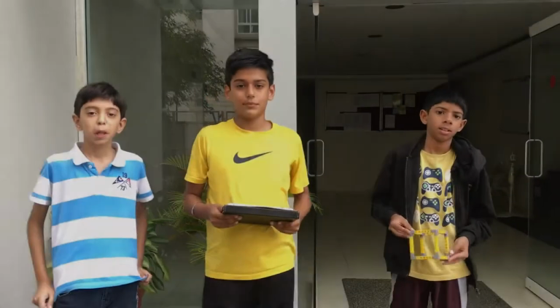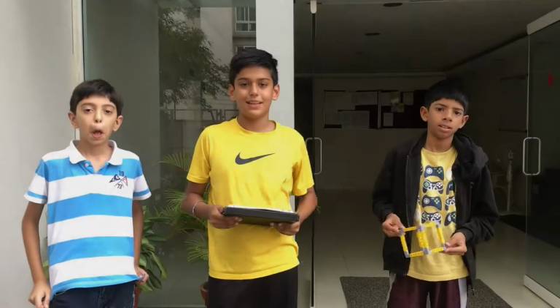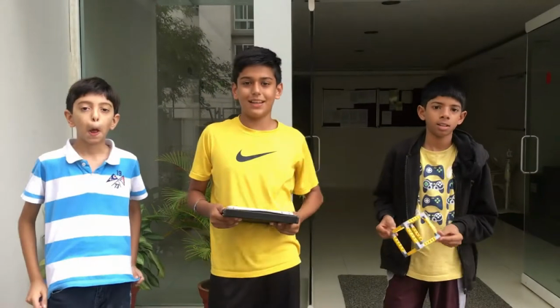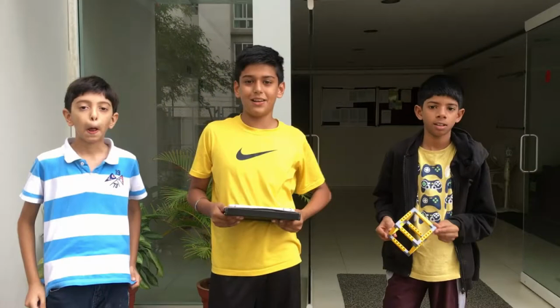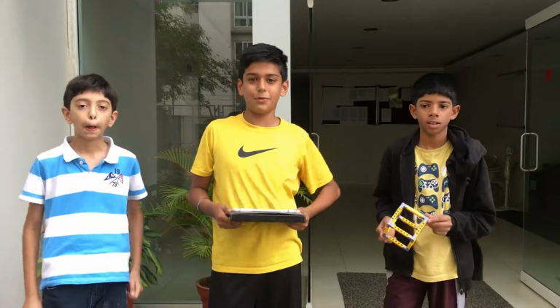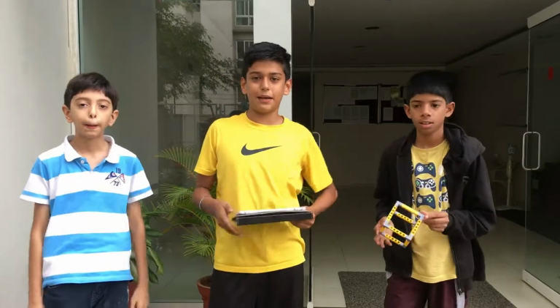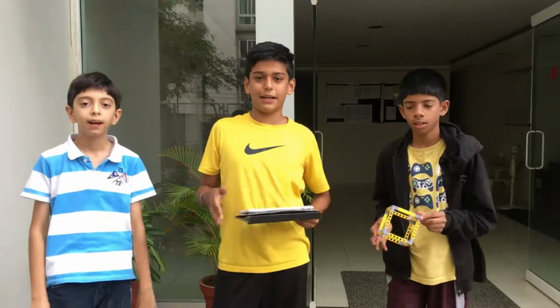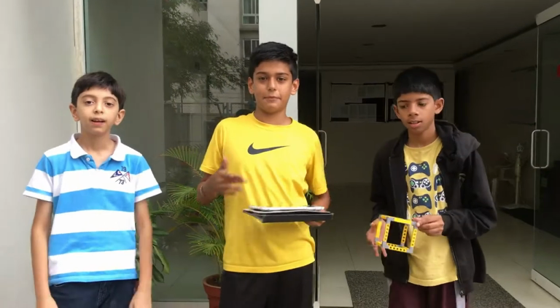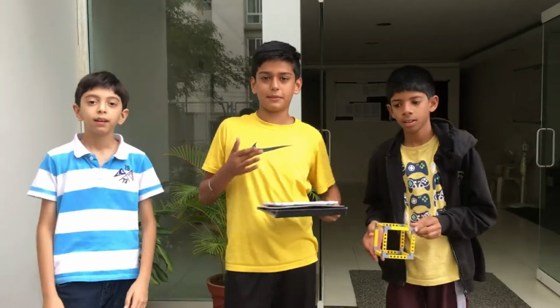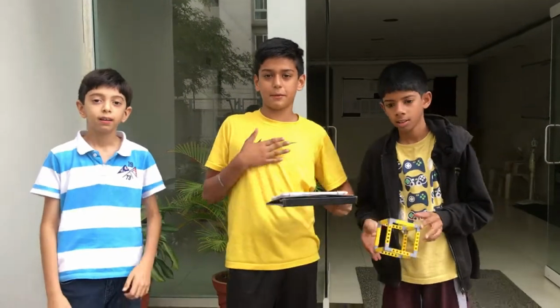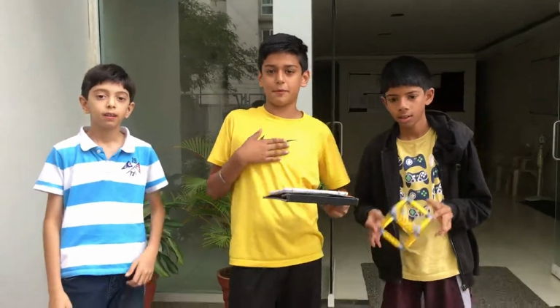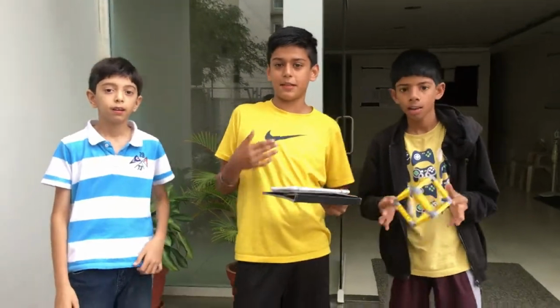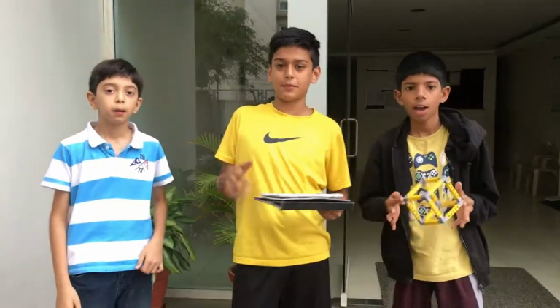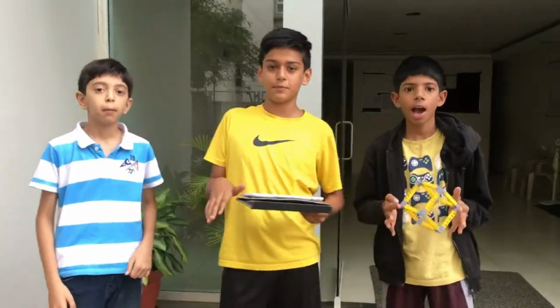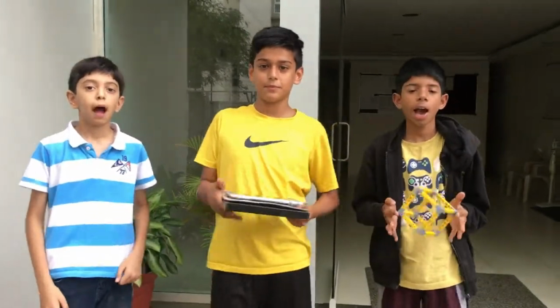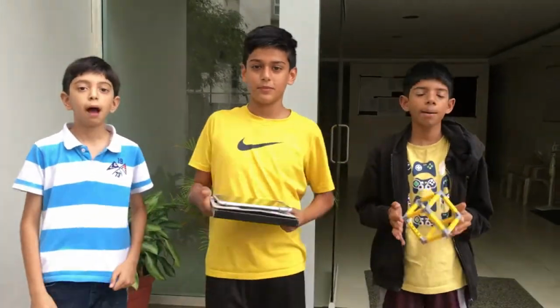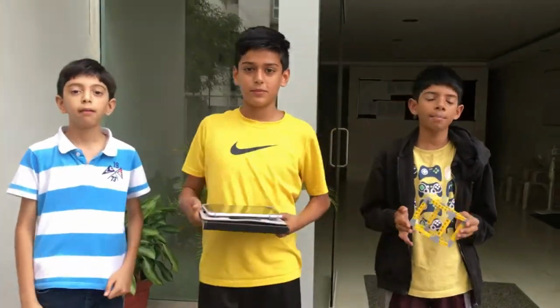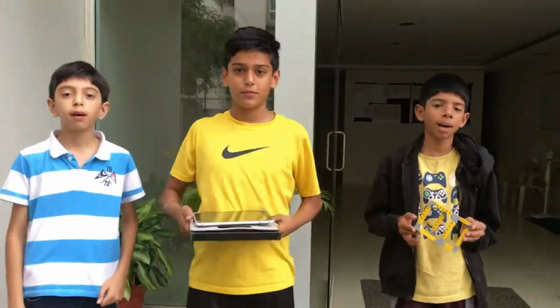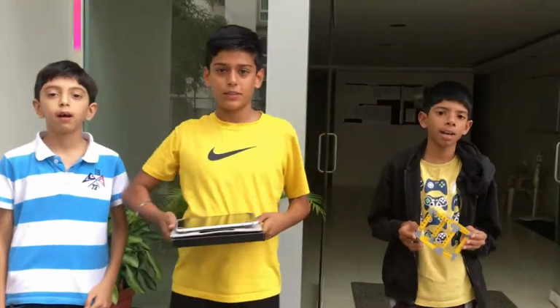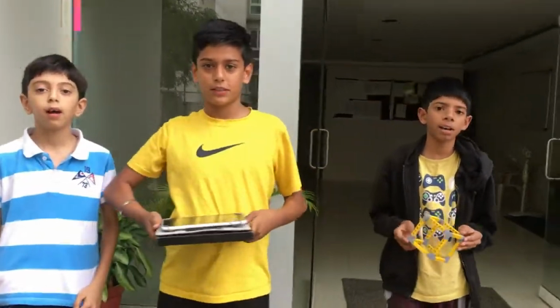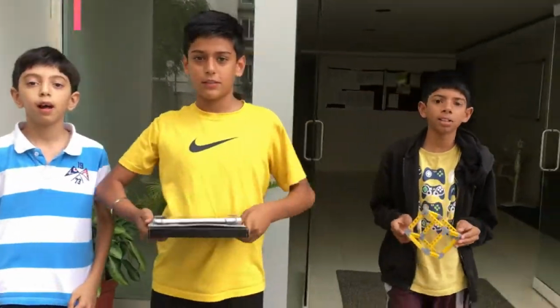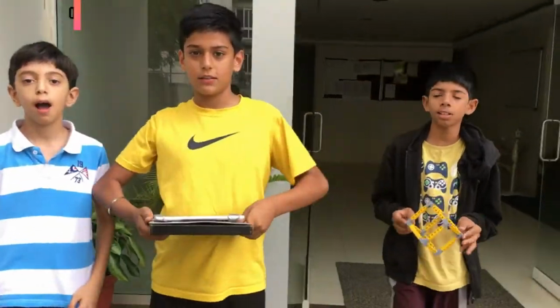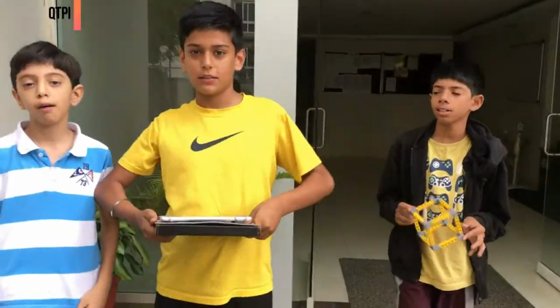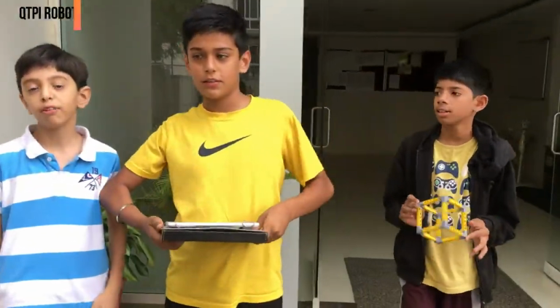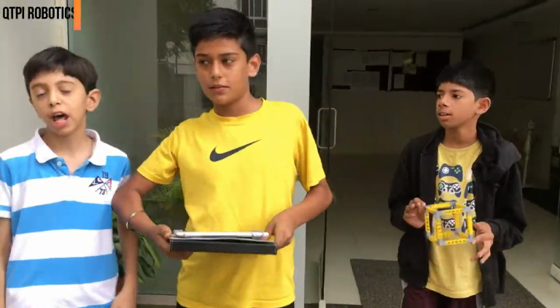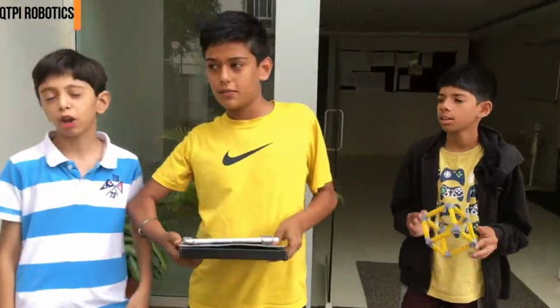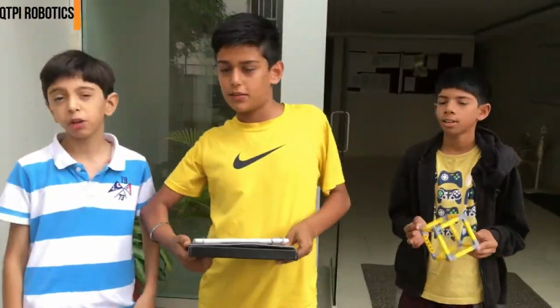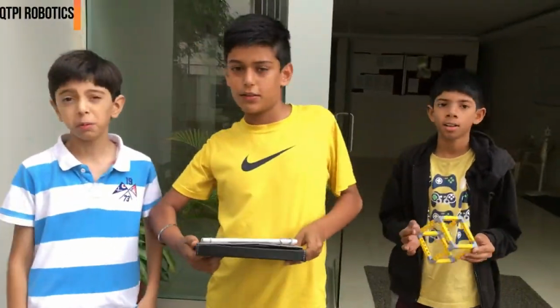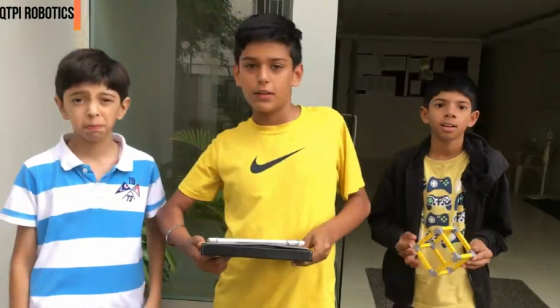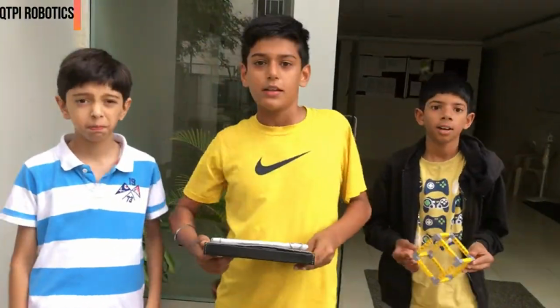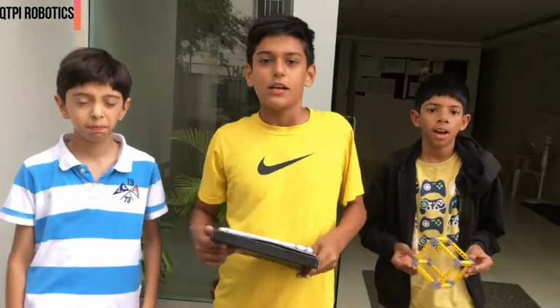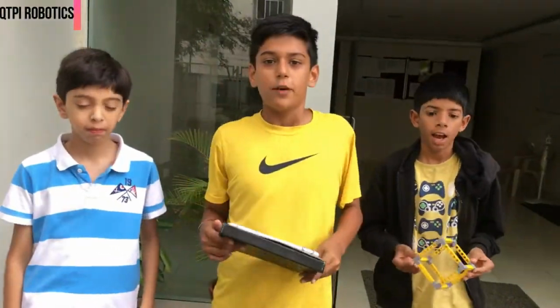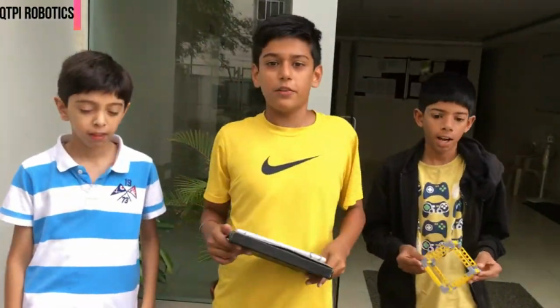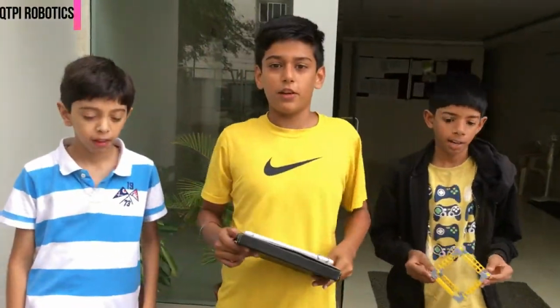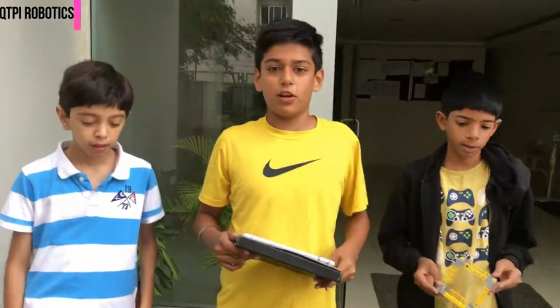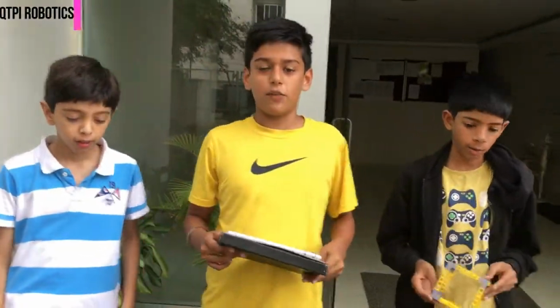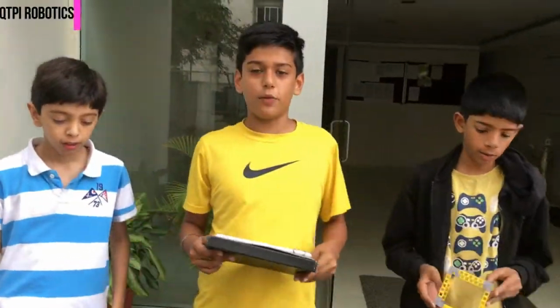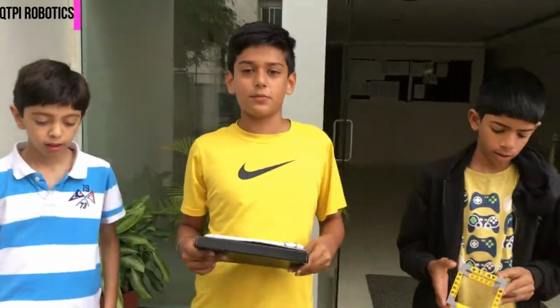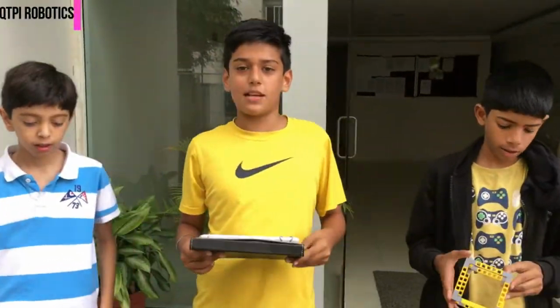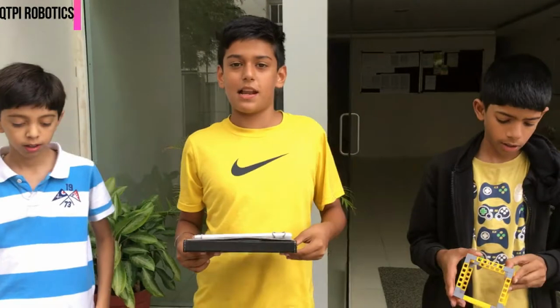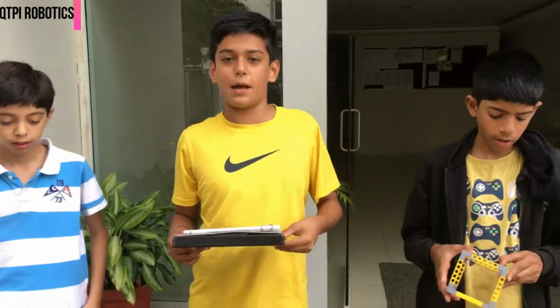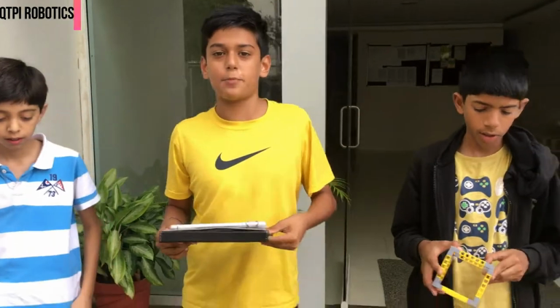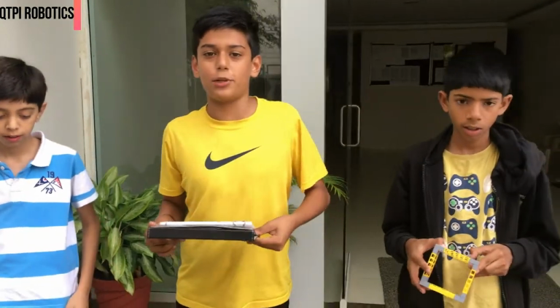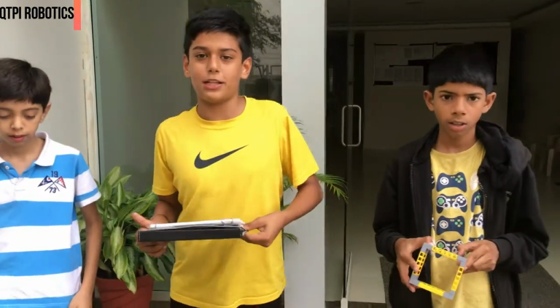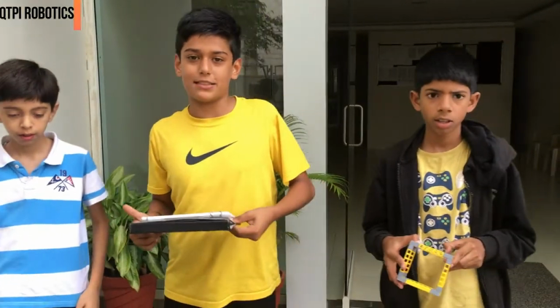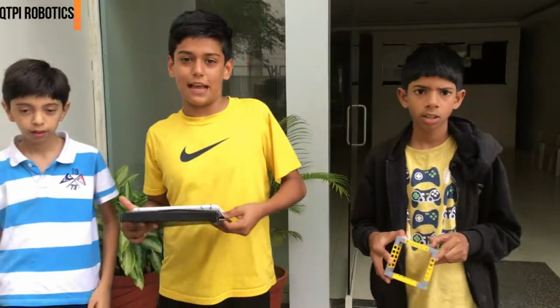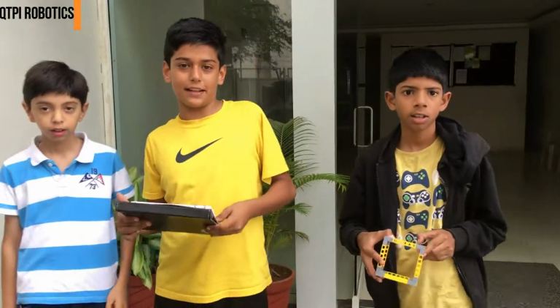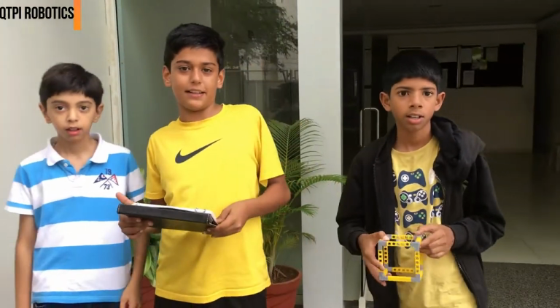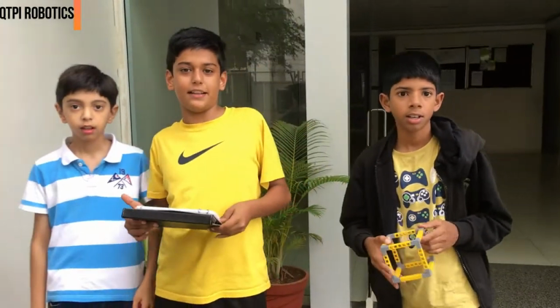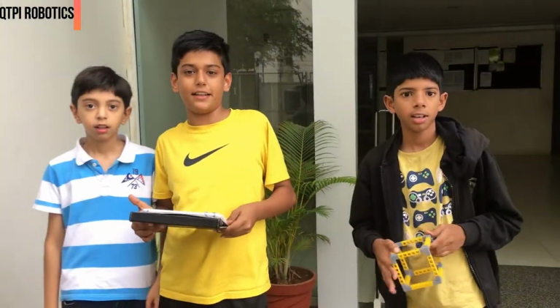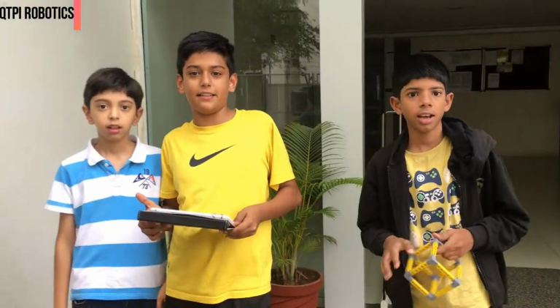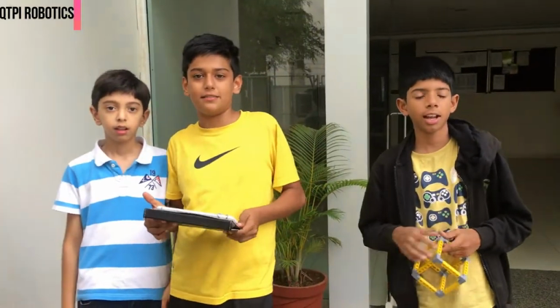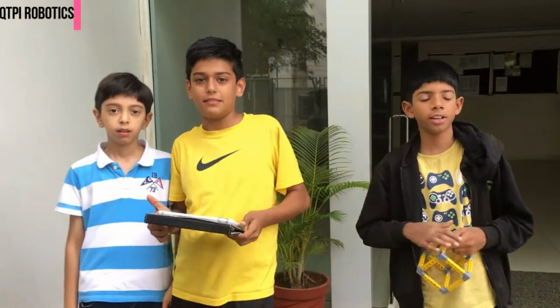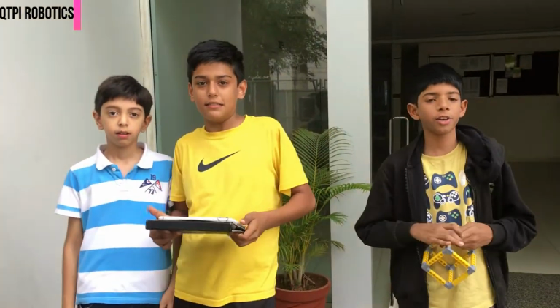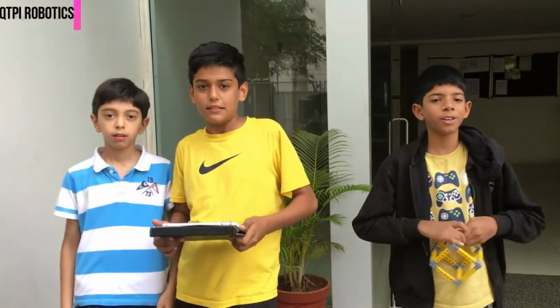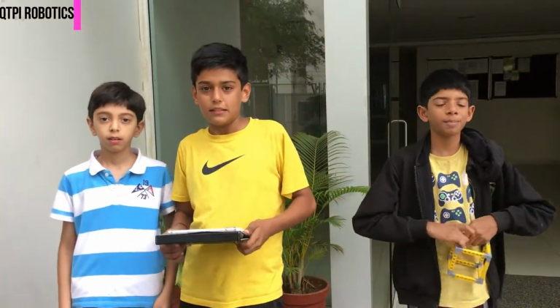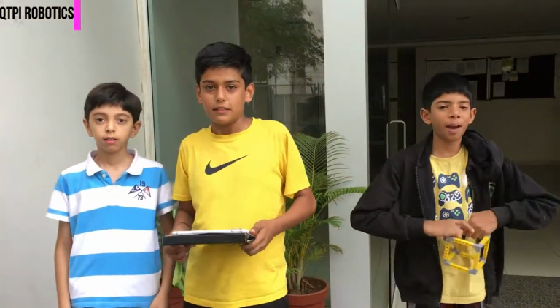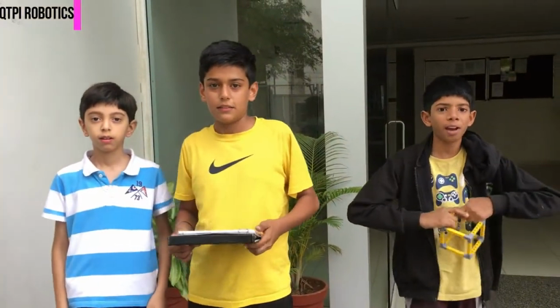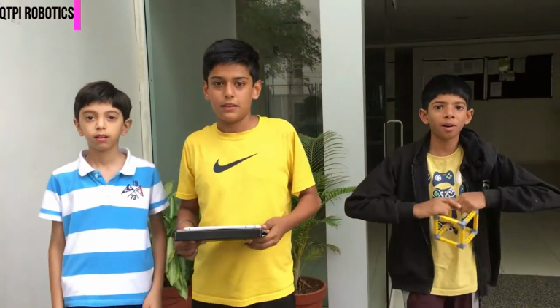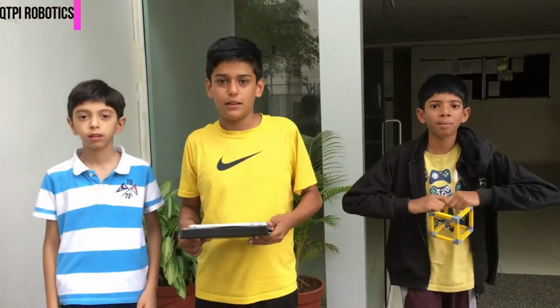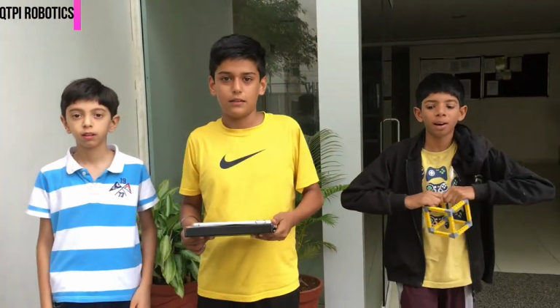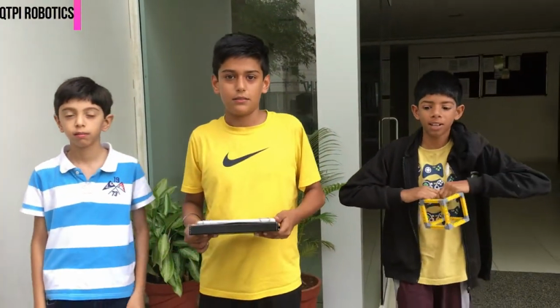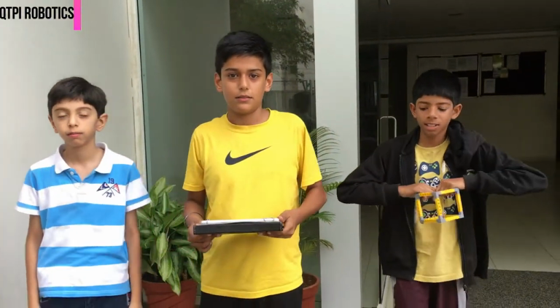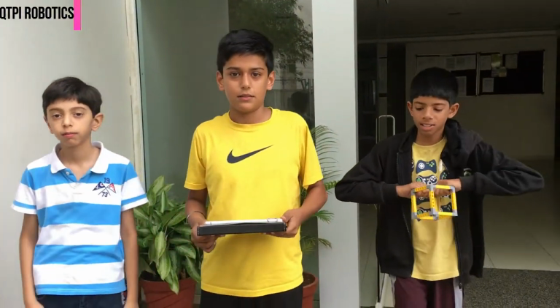Hello, my name is Abhiam. I am Mayam. I am Varen, and we are all from Salar for your Sanctity and Qt by Robotics.